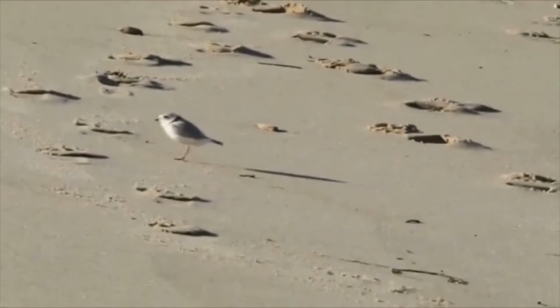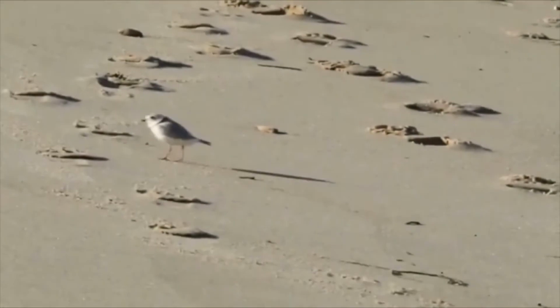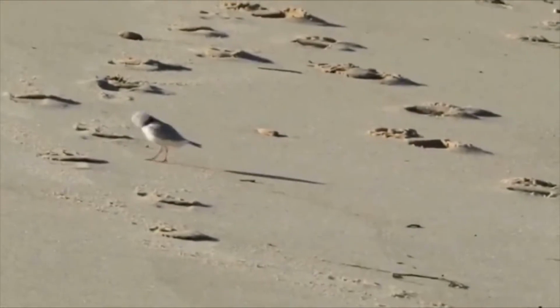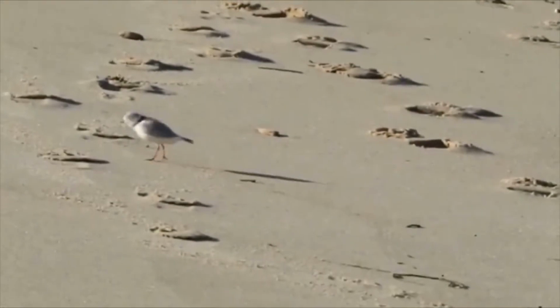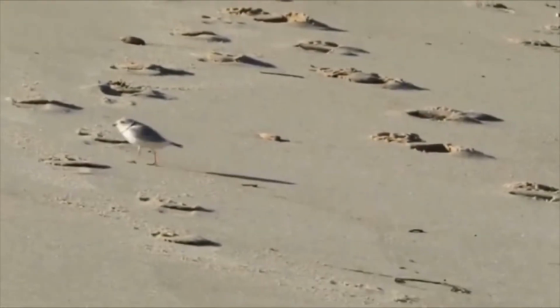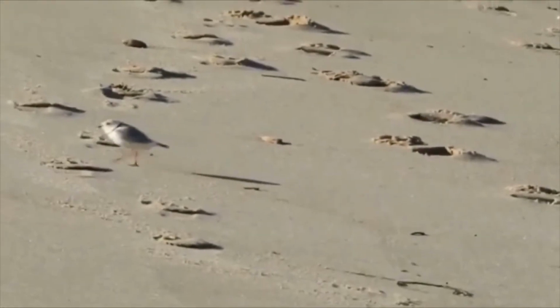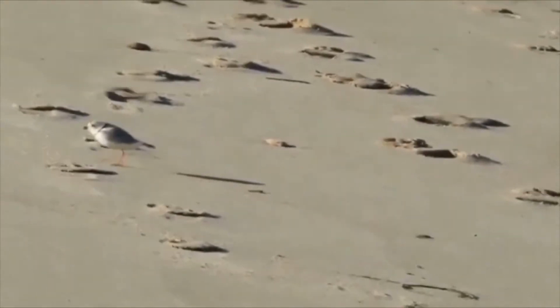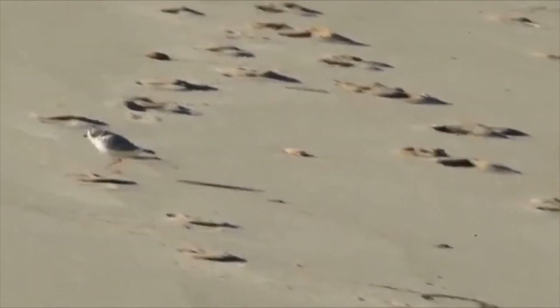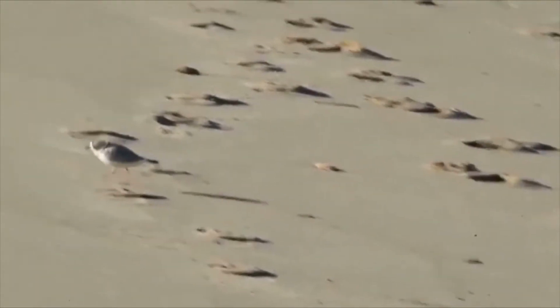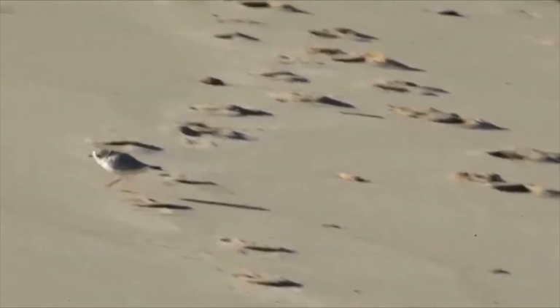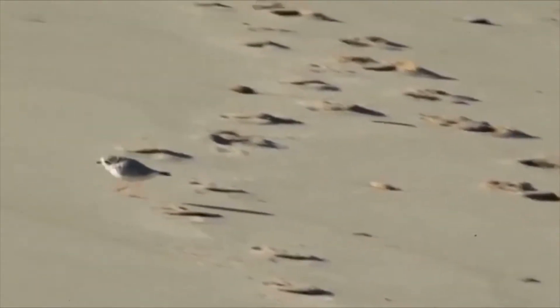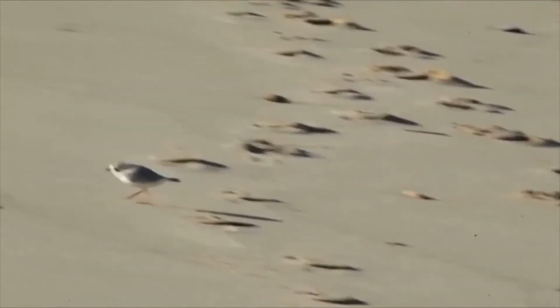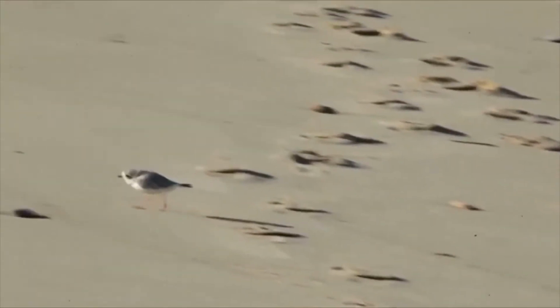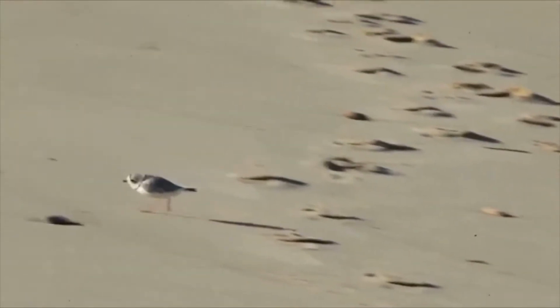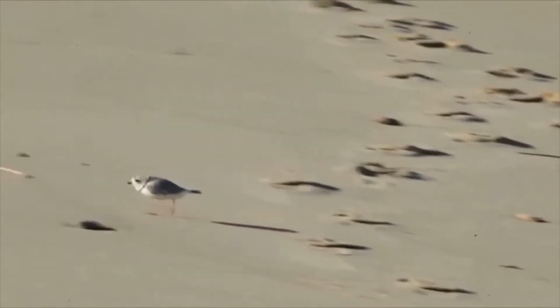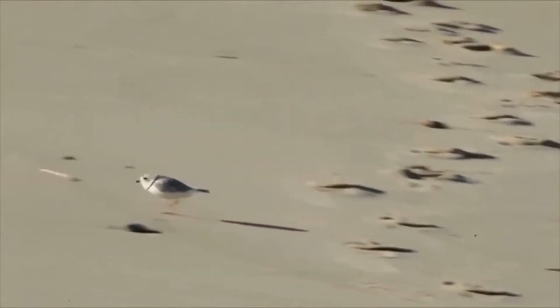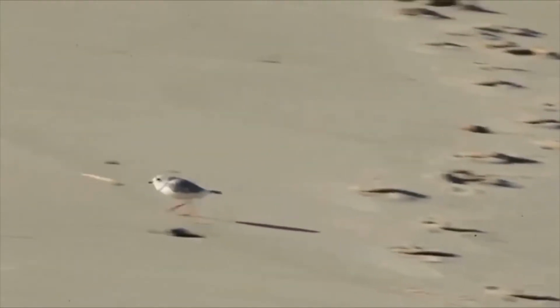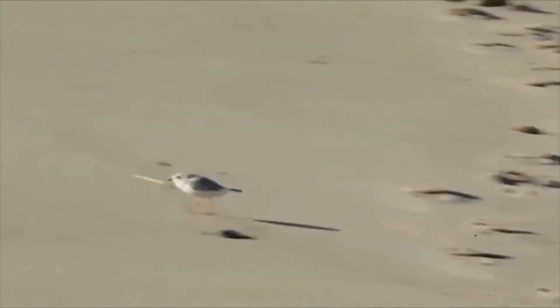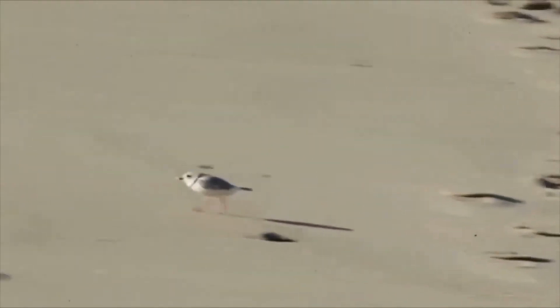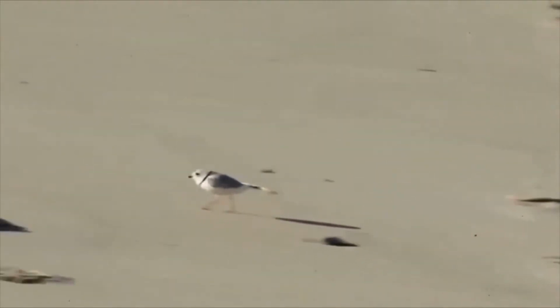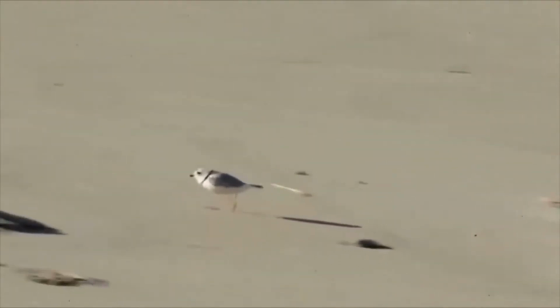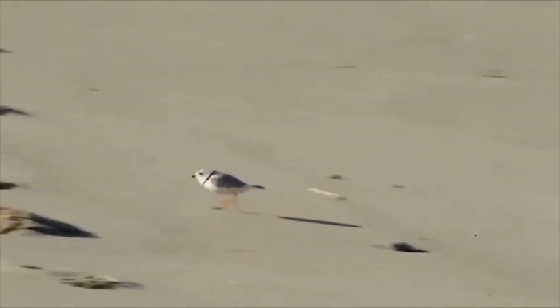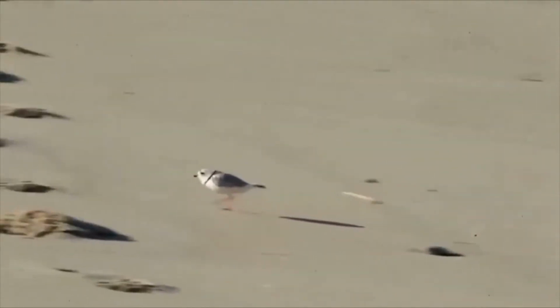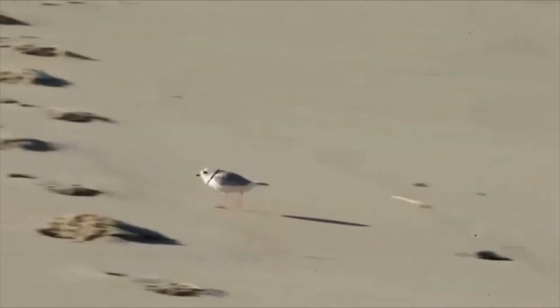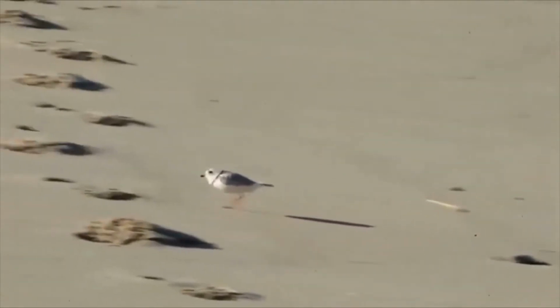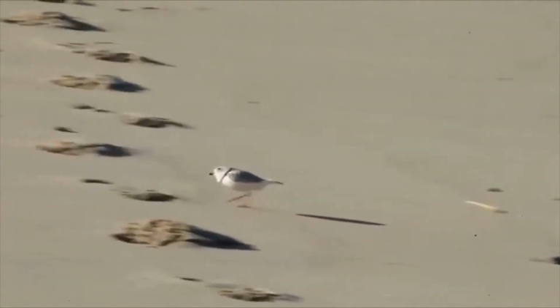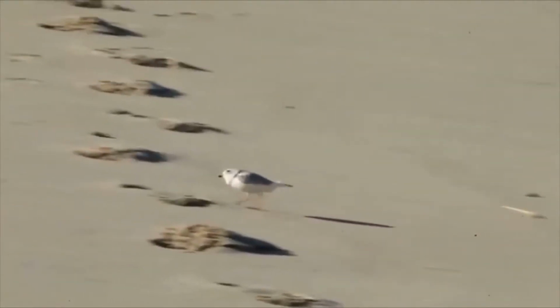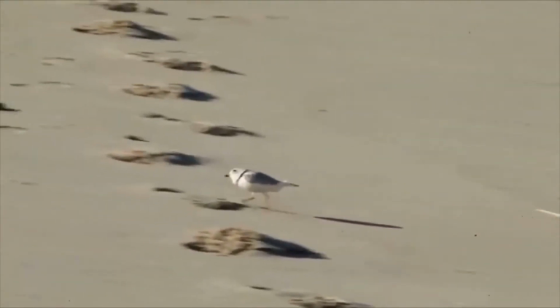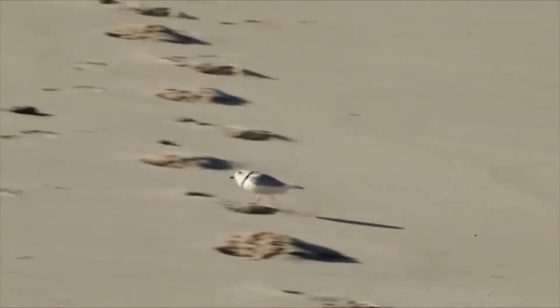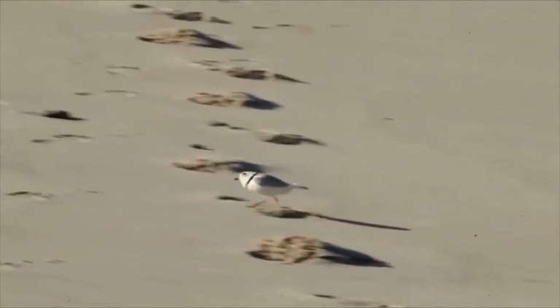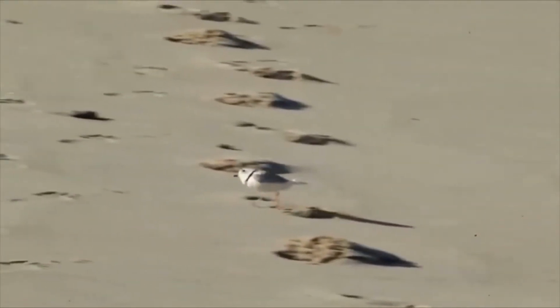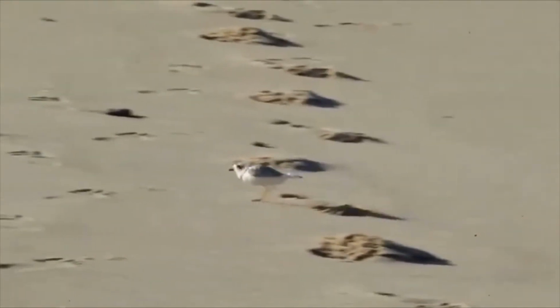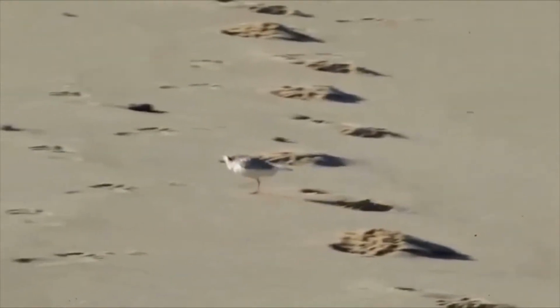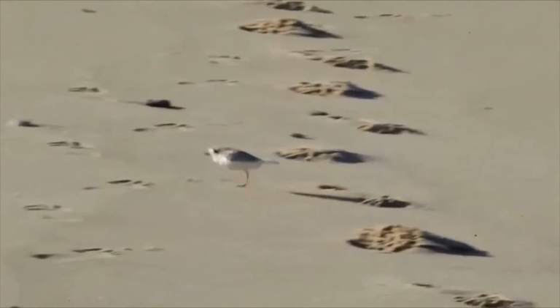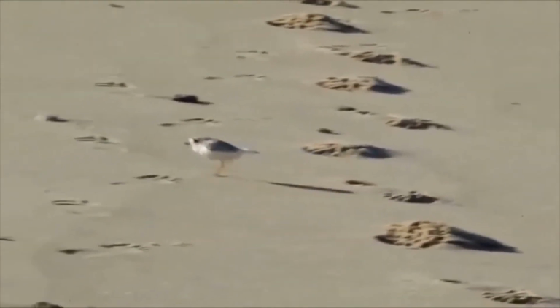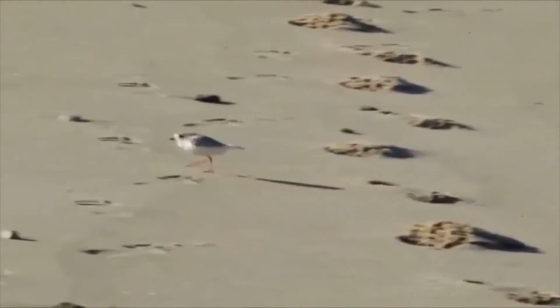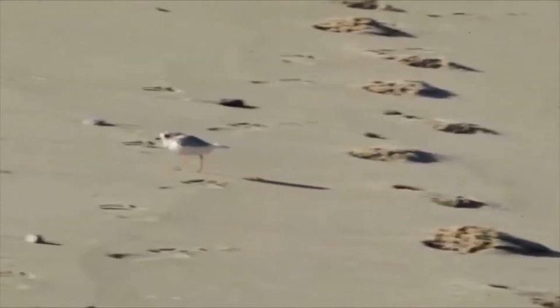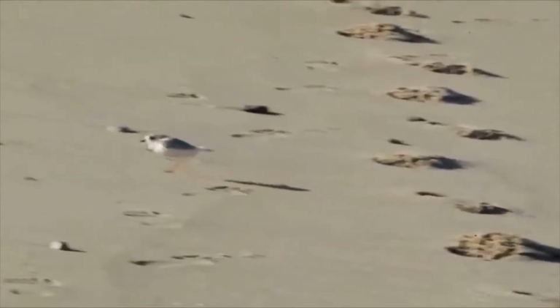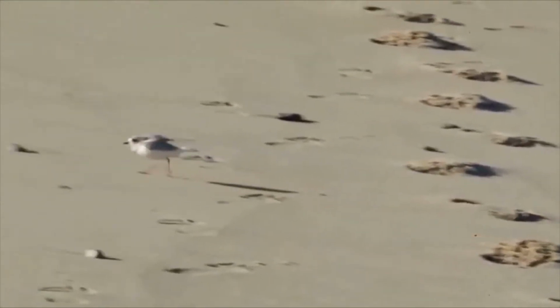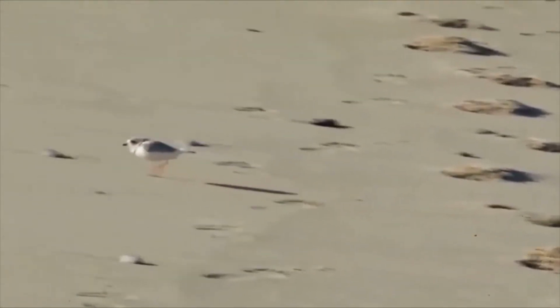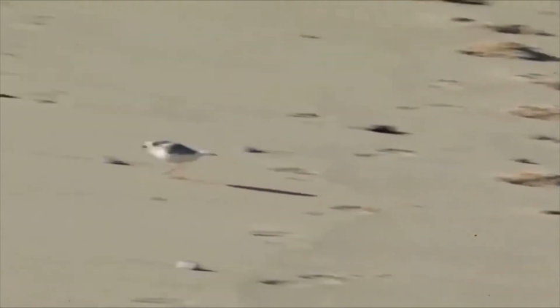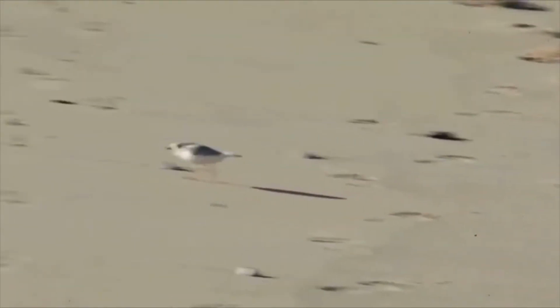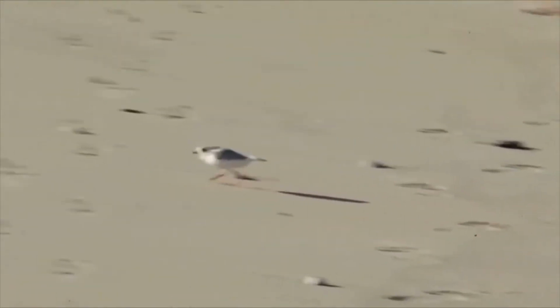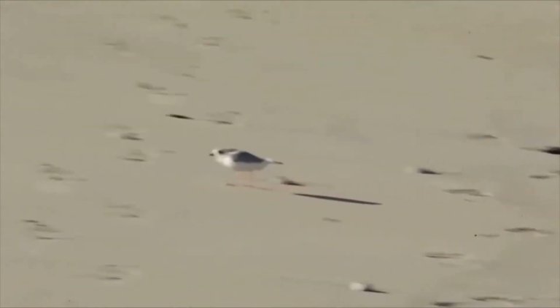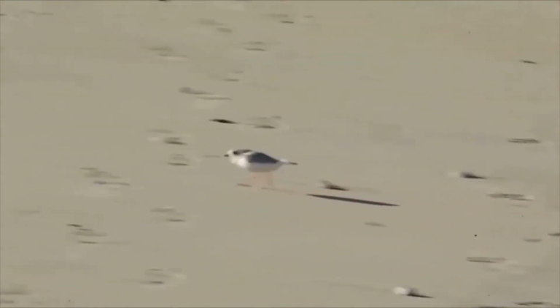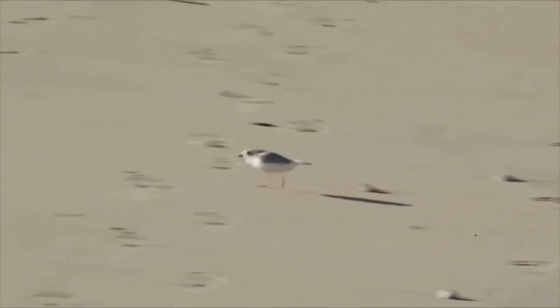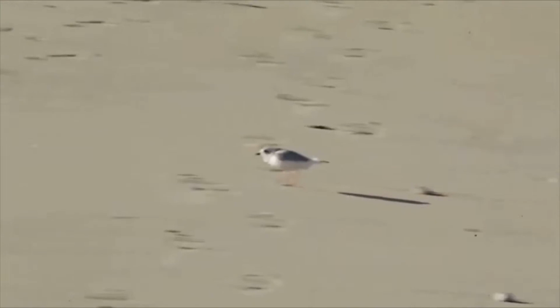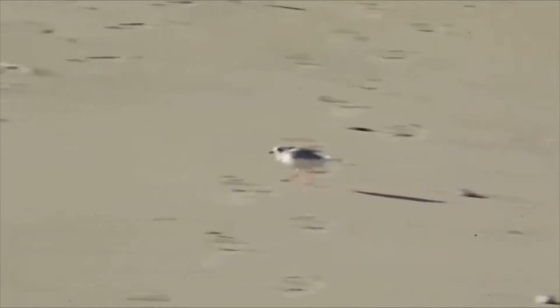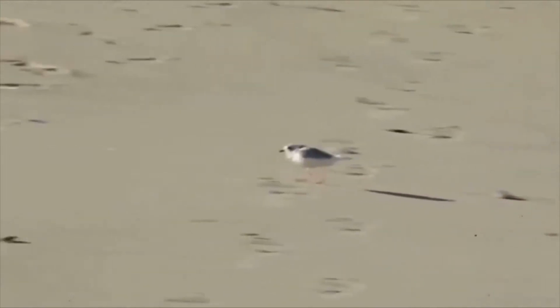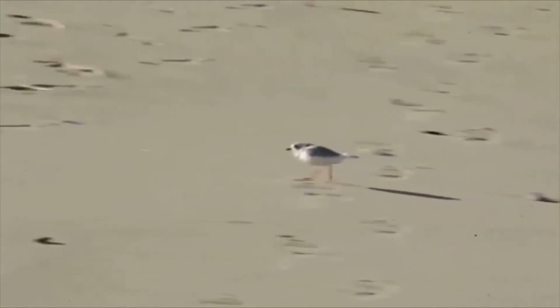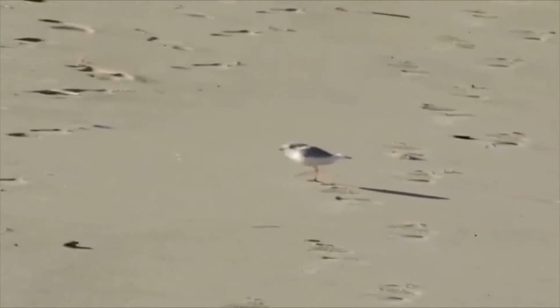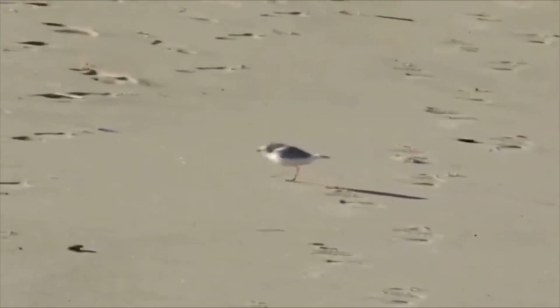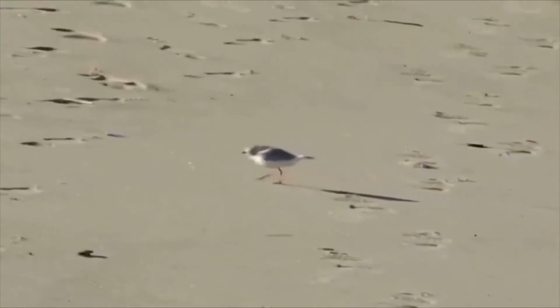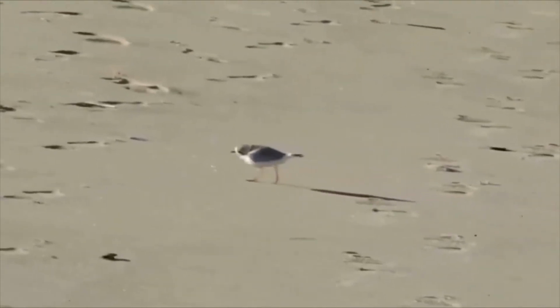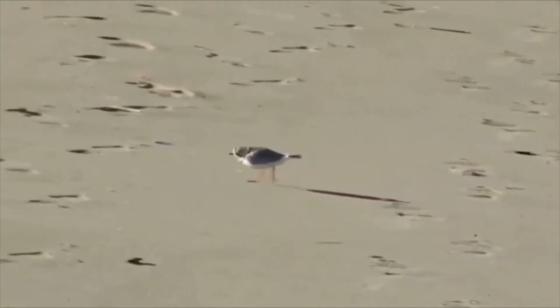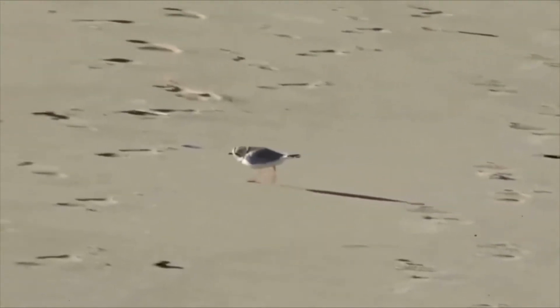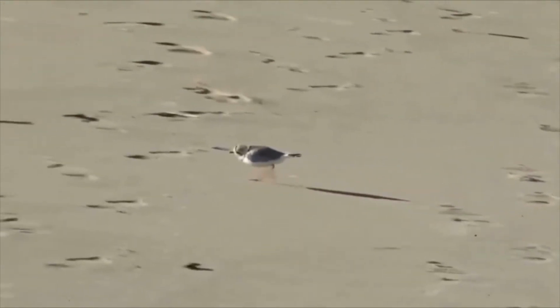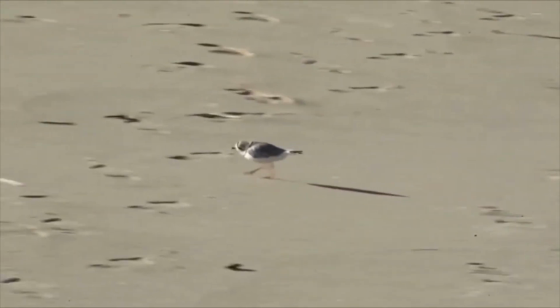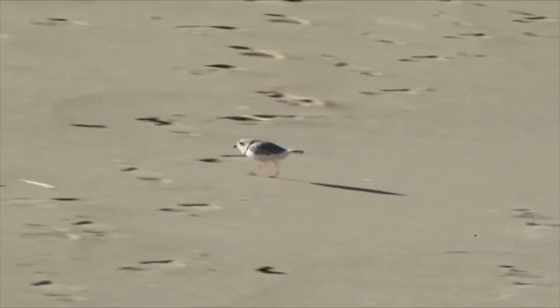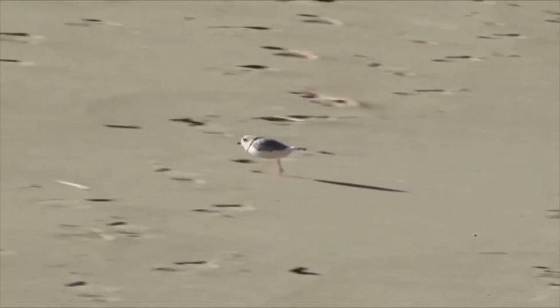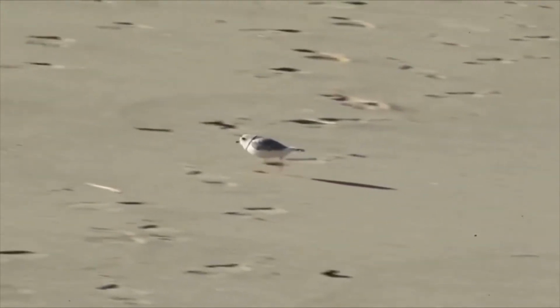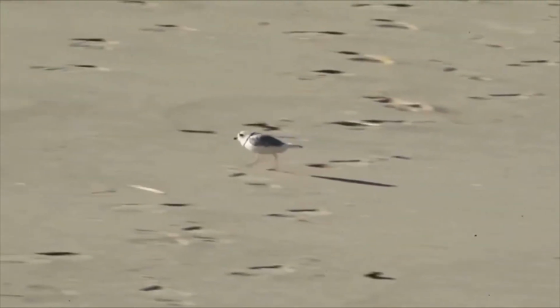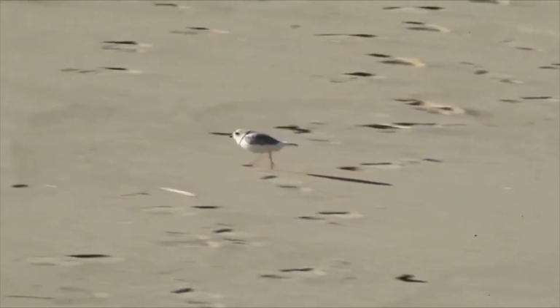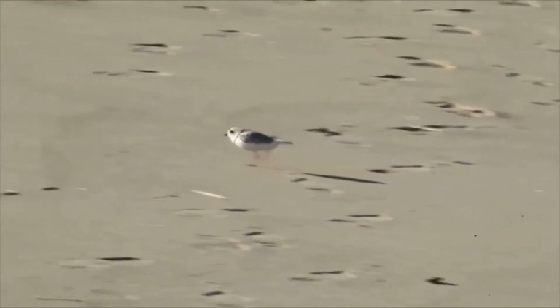This small stocky shorebird is called the Piping Plover. Plovers have sand-colored upper bodies, a white underside, and orange legs.